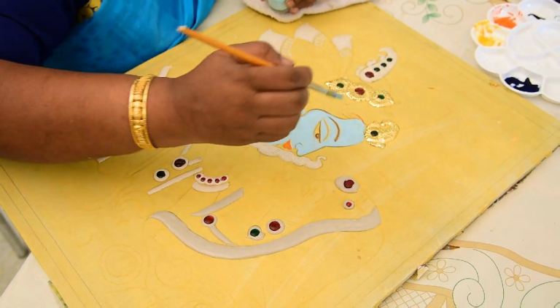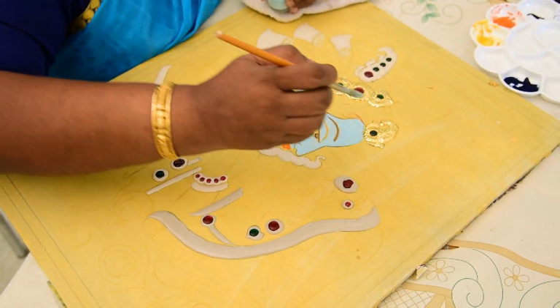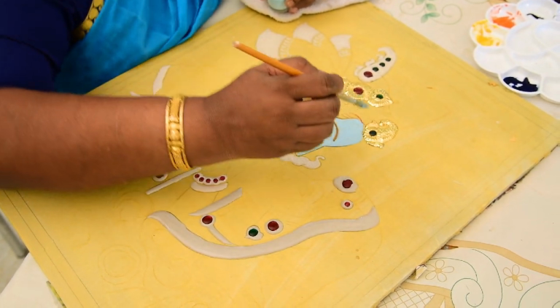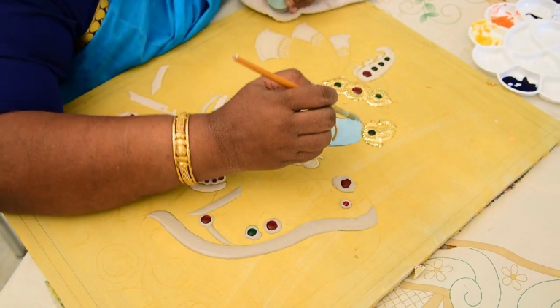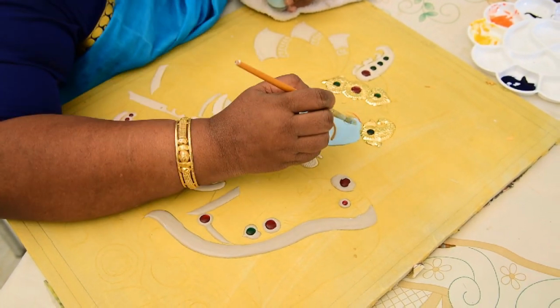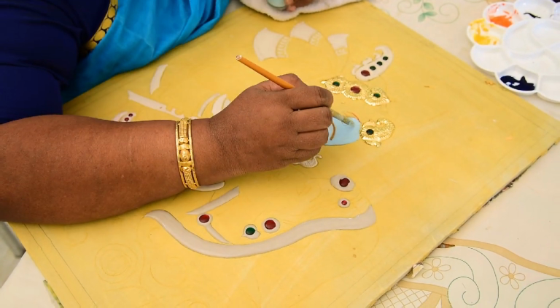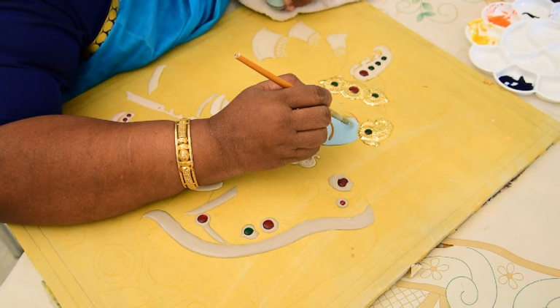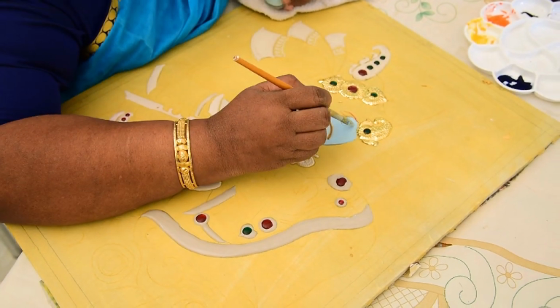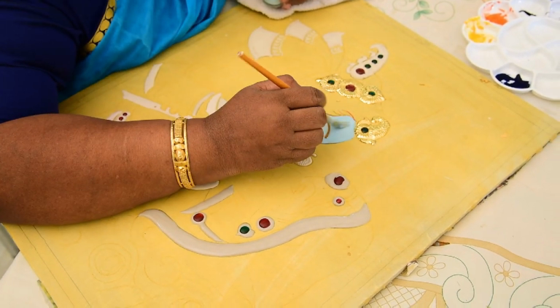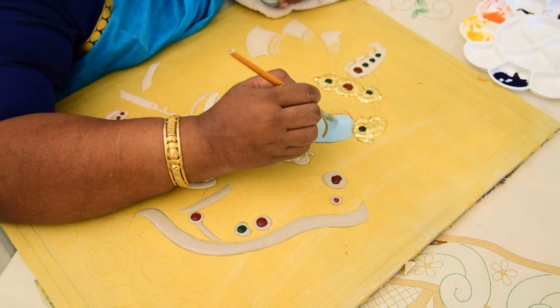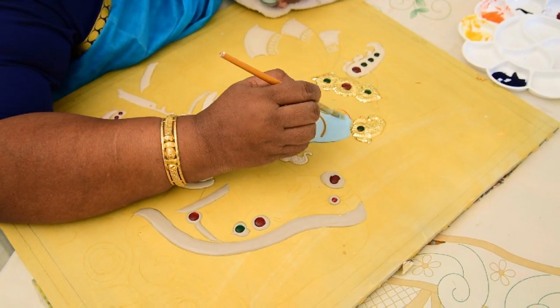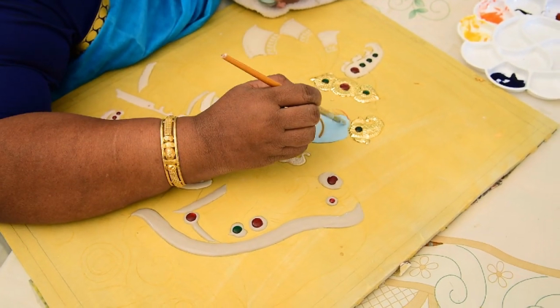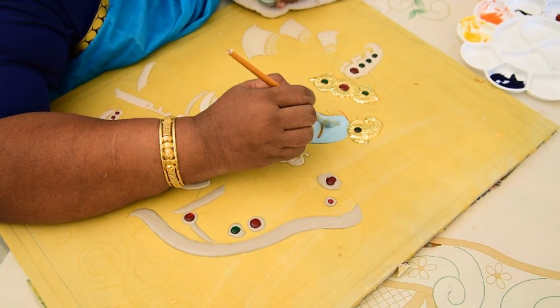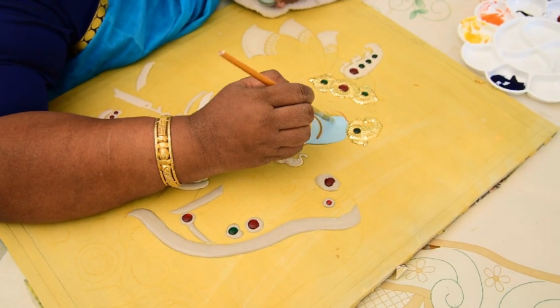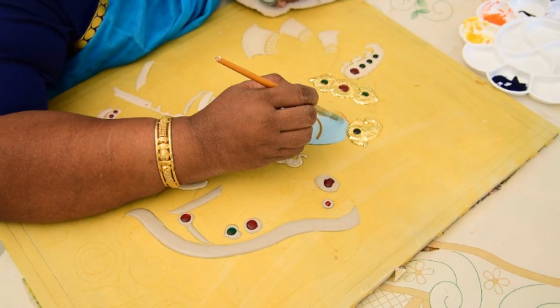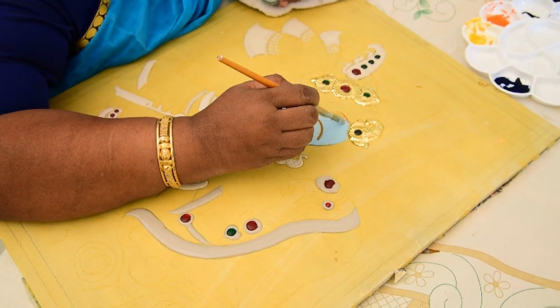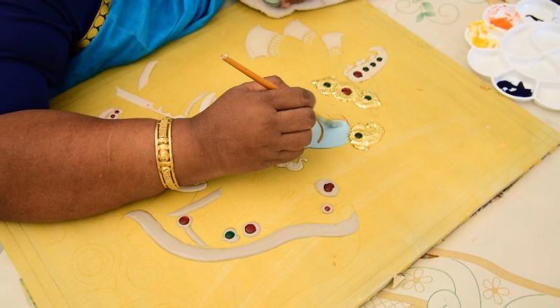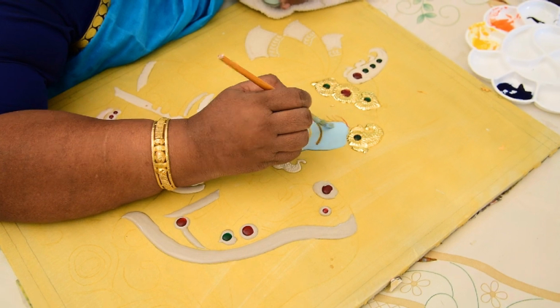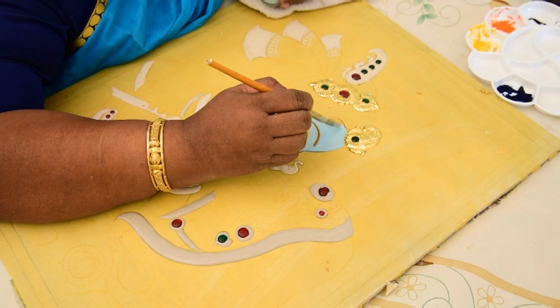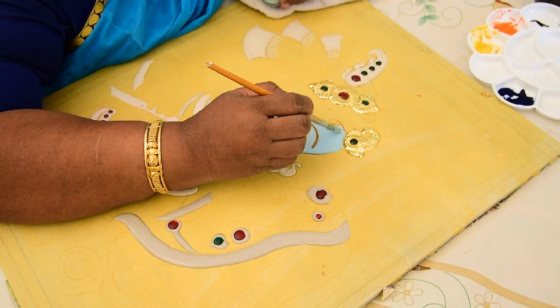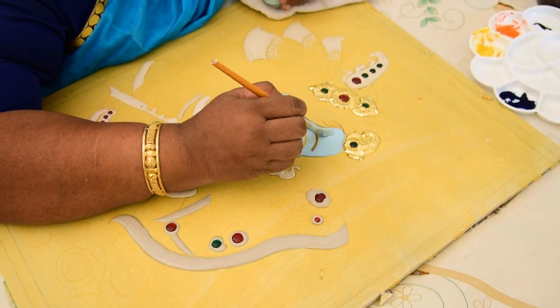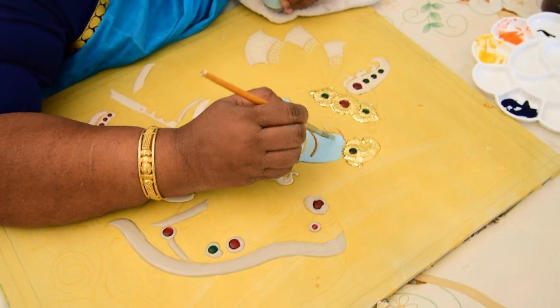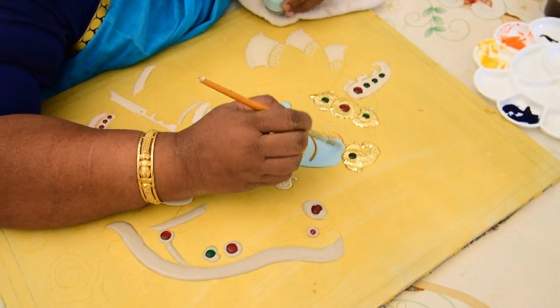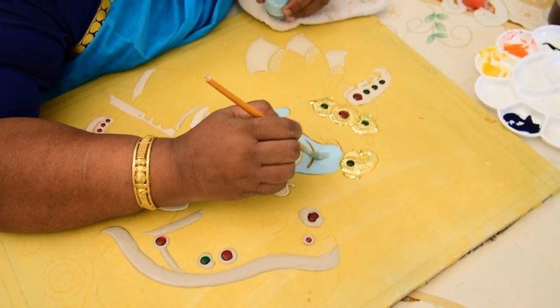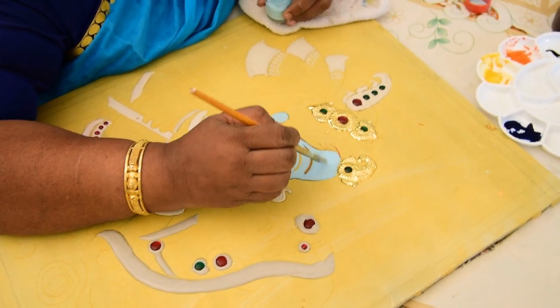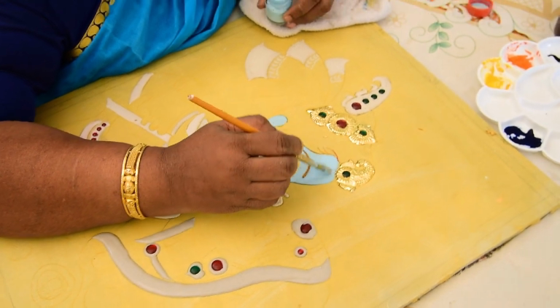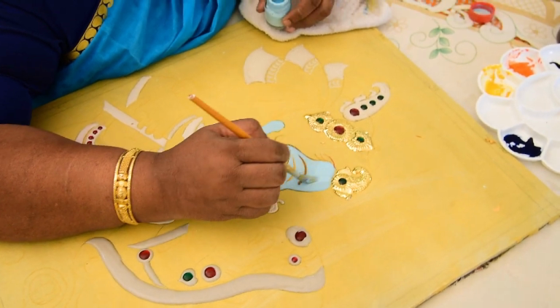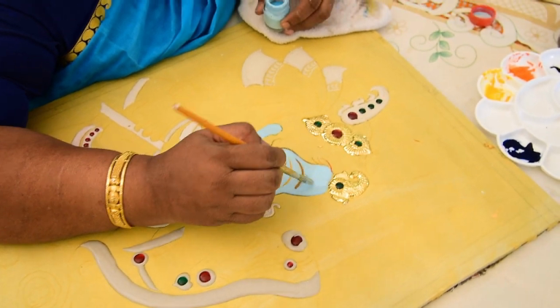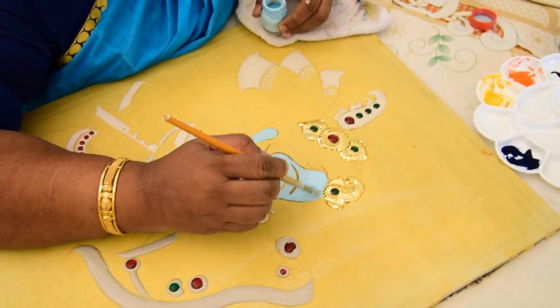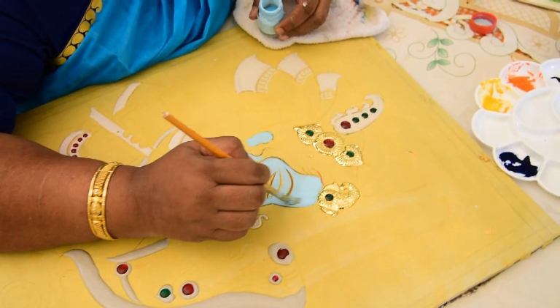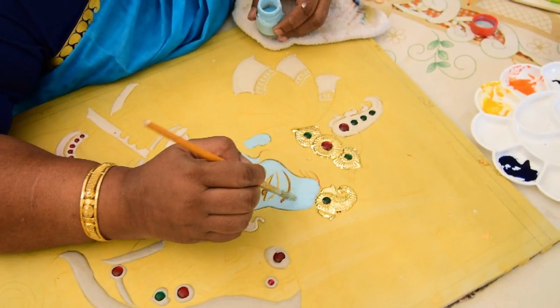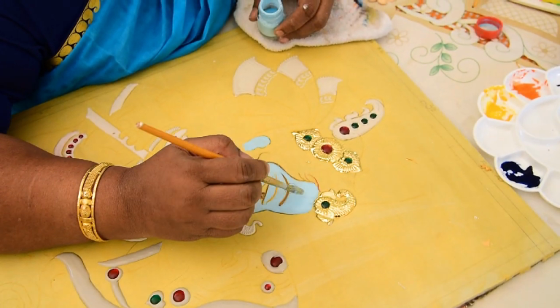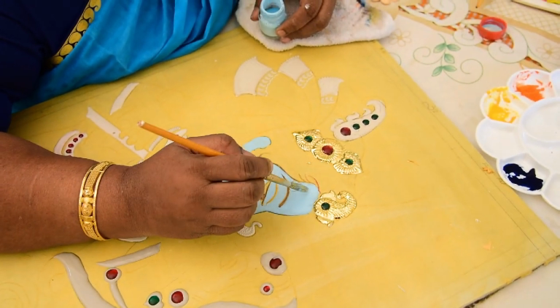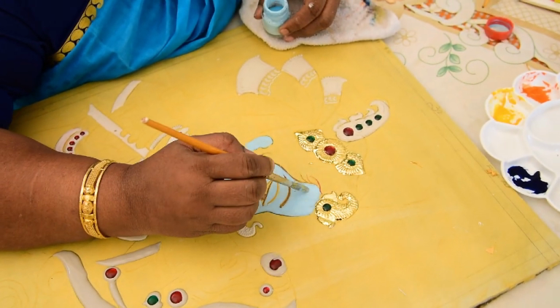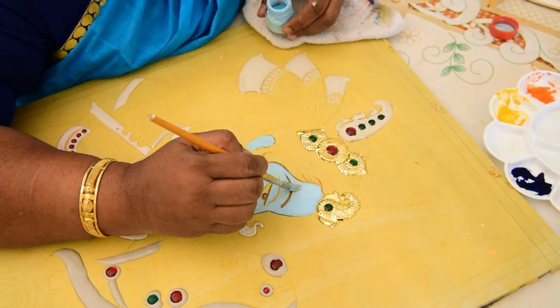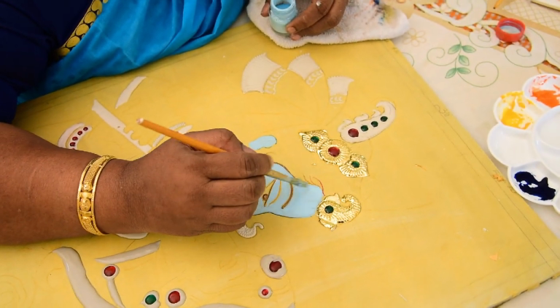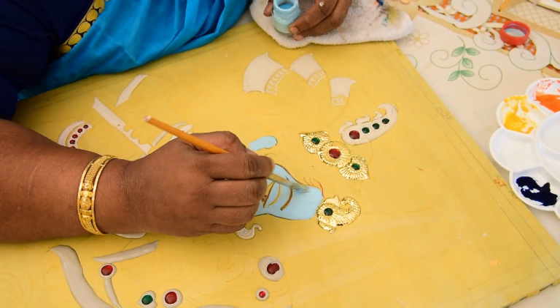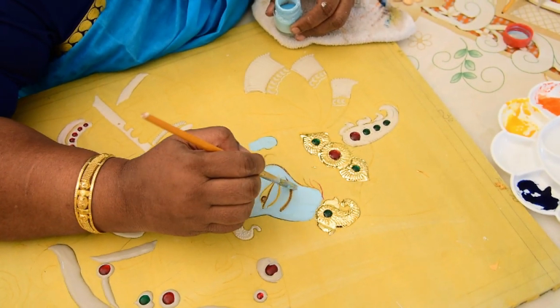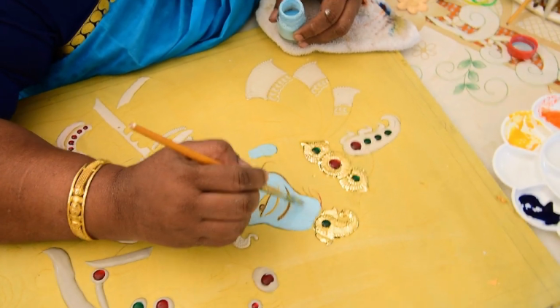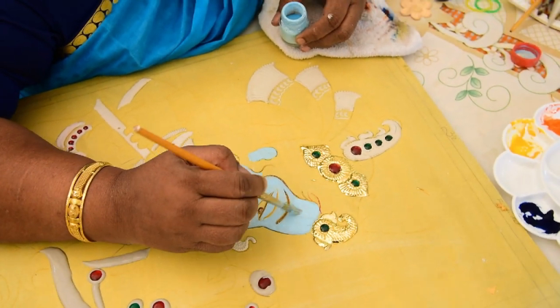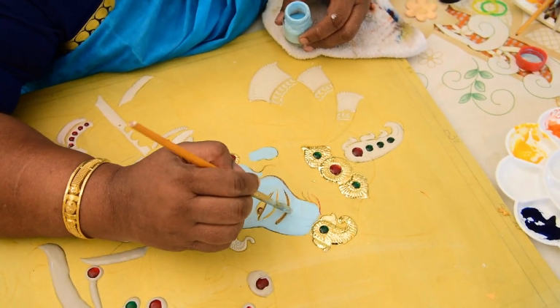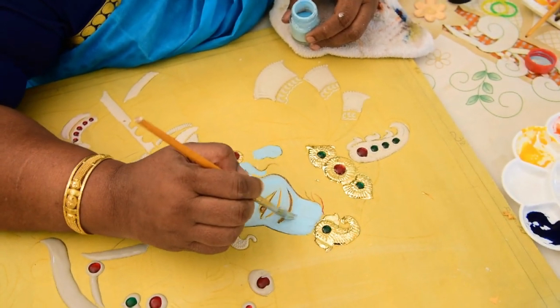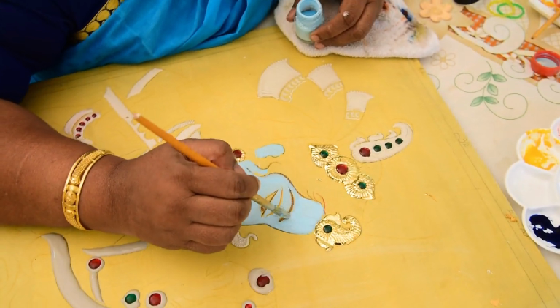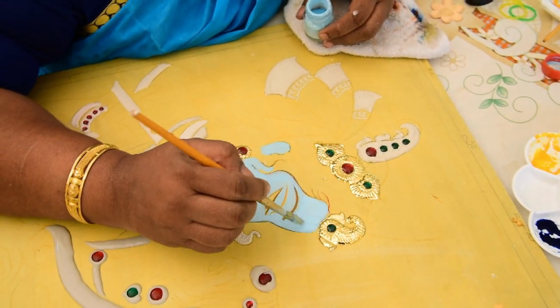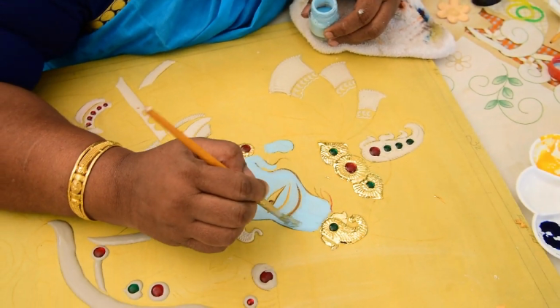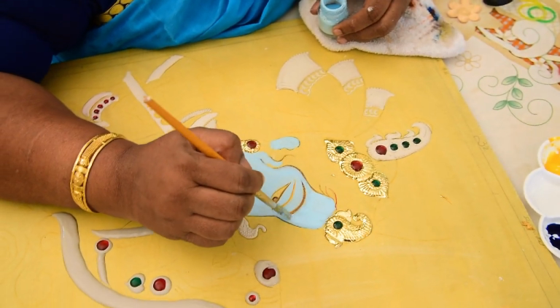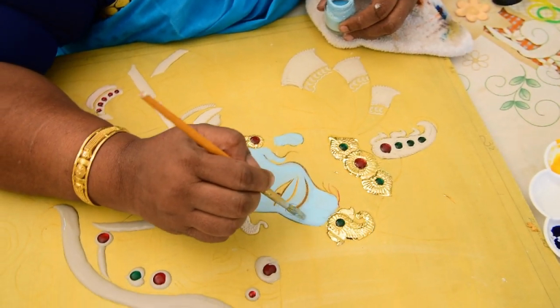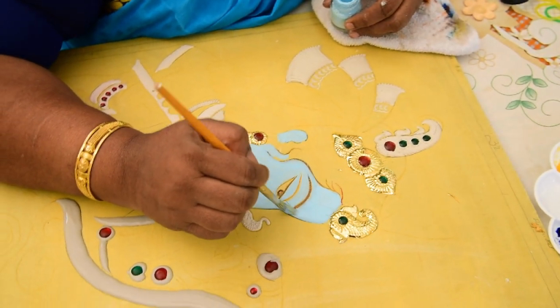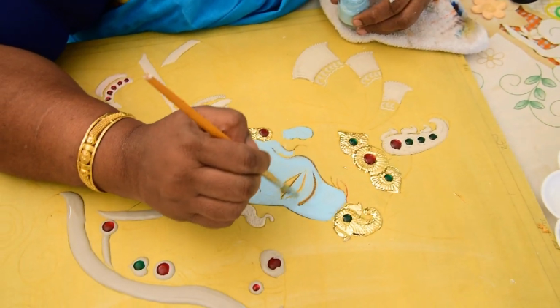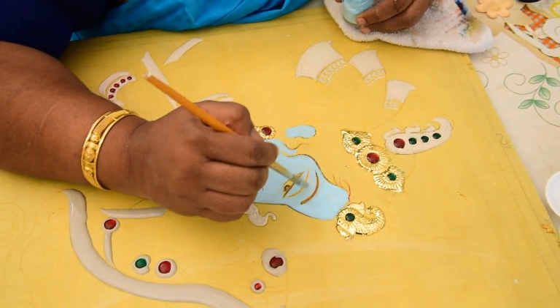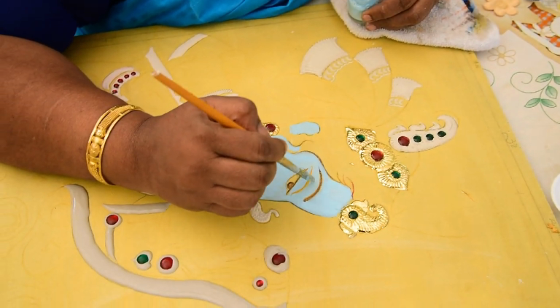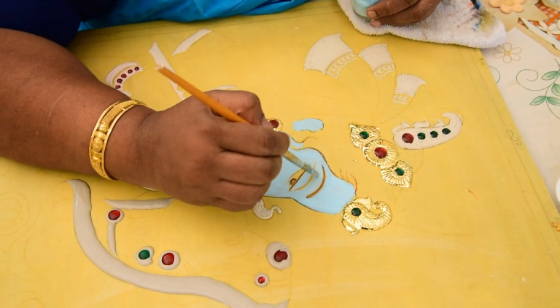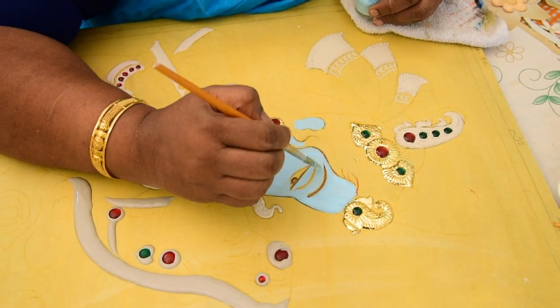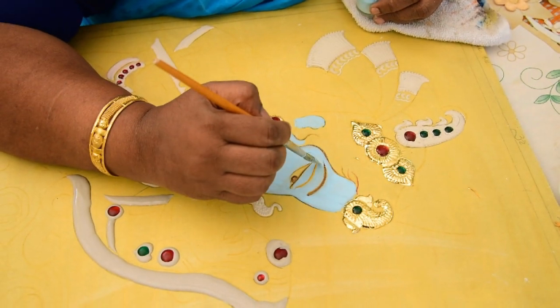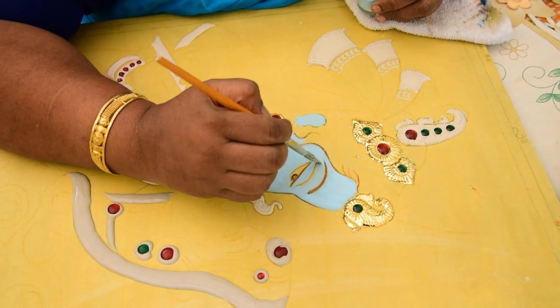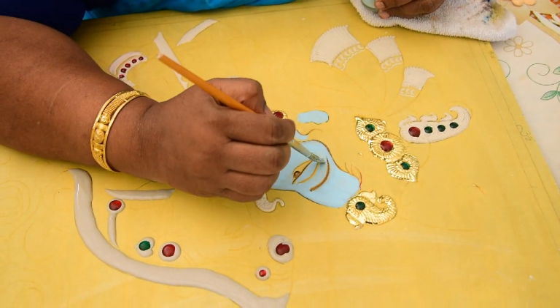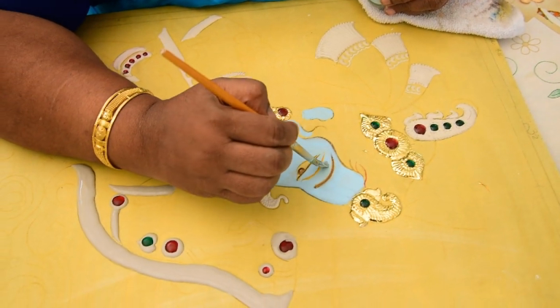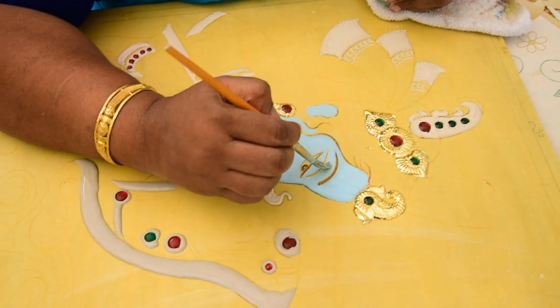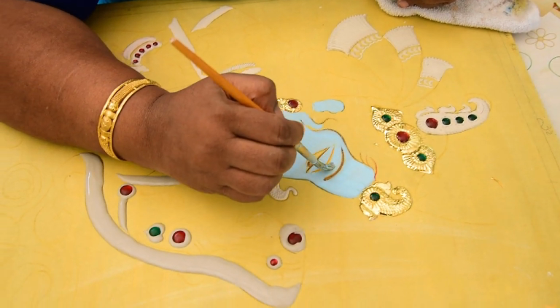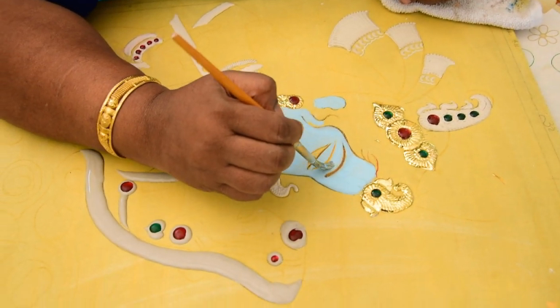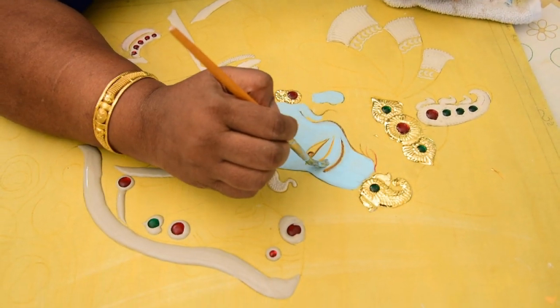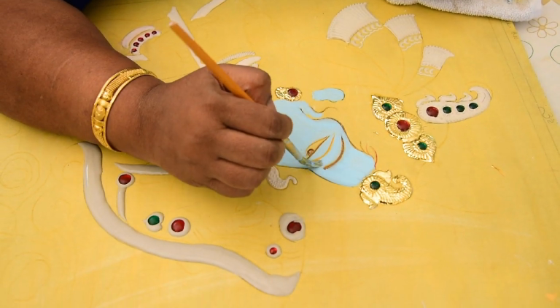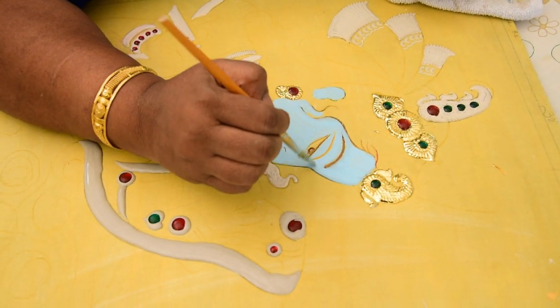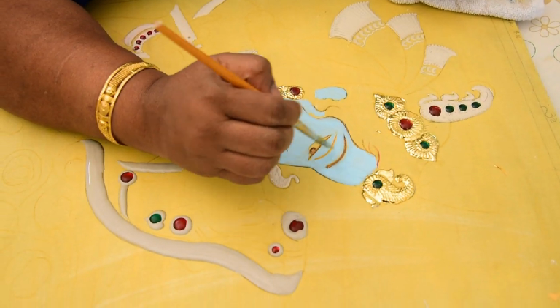After the first coat dries, put another coat over it once it dries, so it doesn't become very uneven.